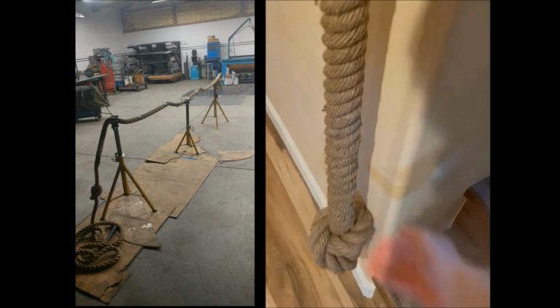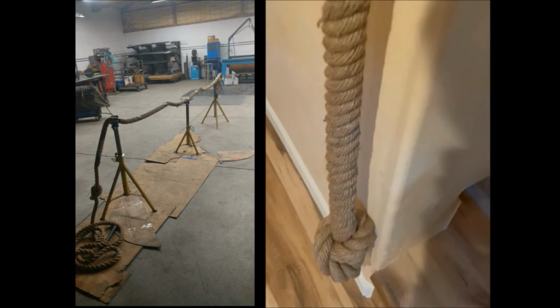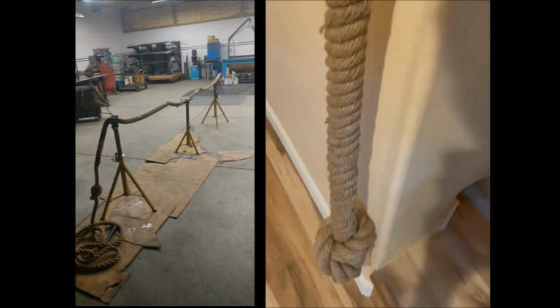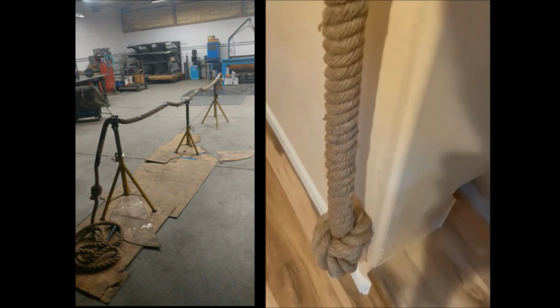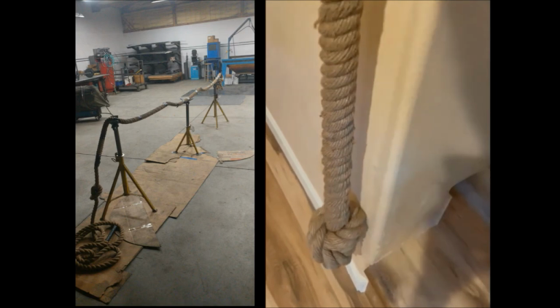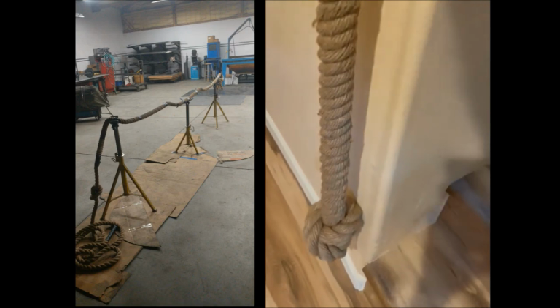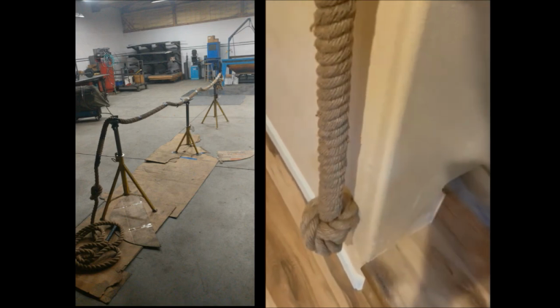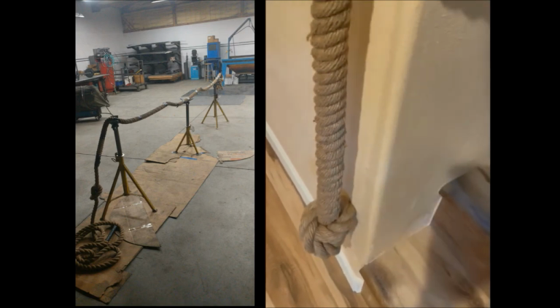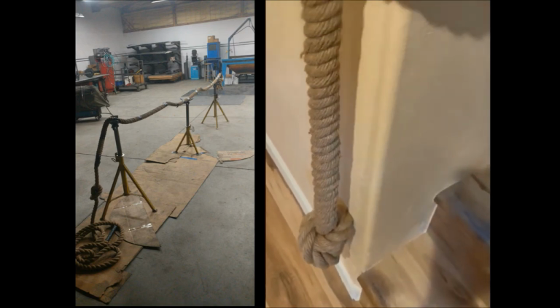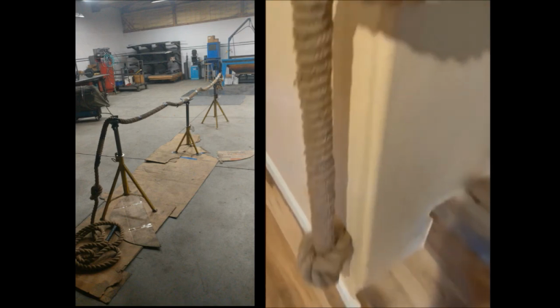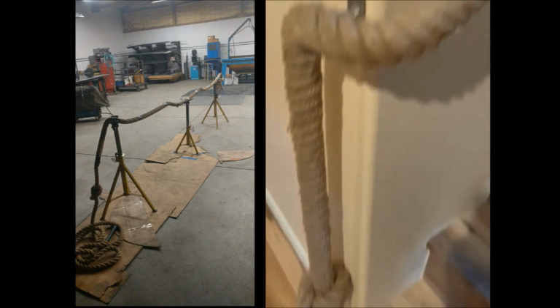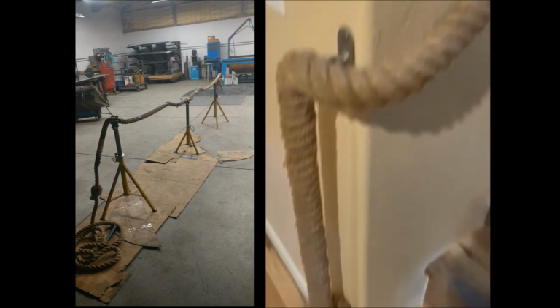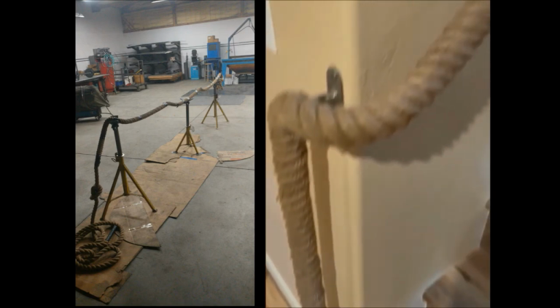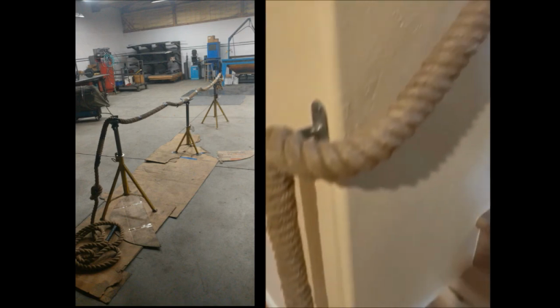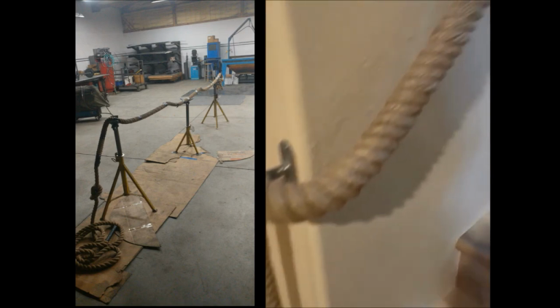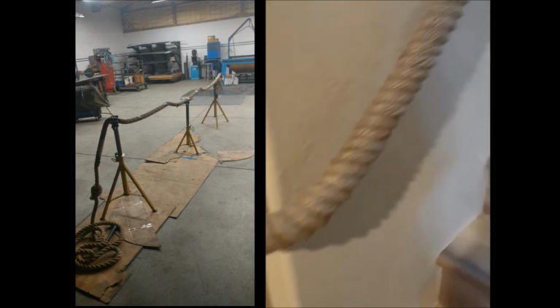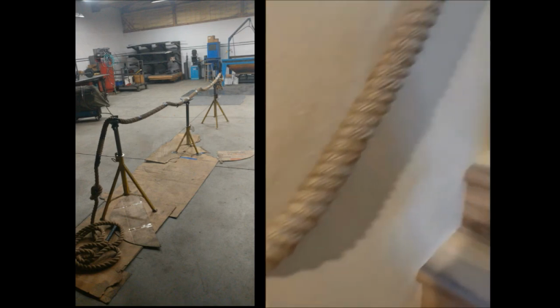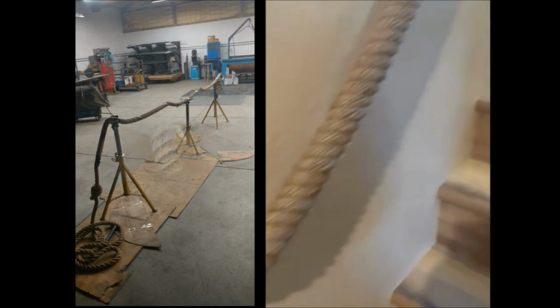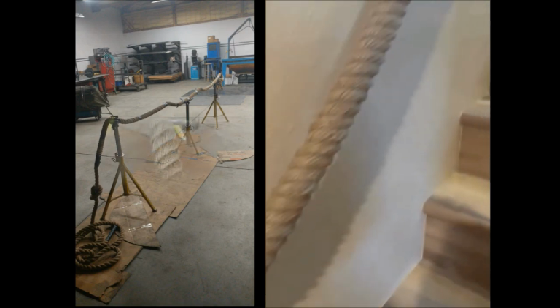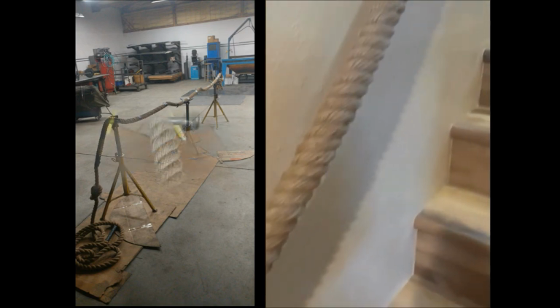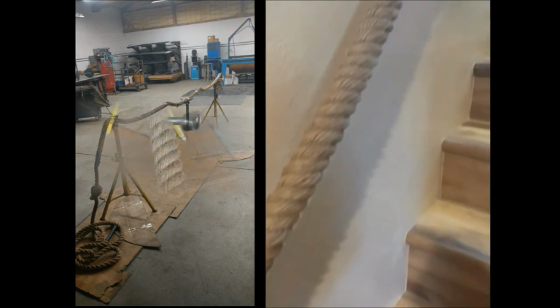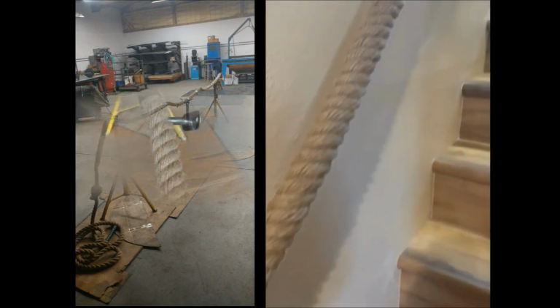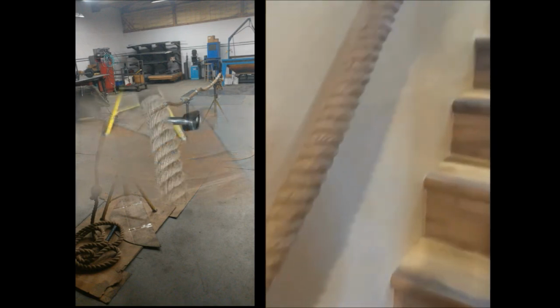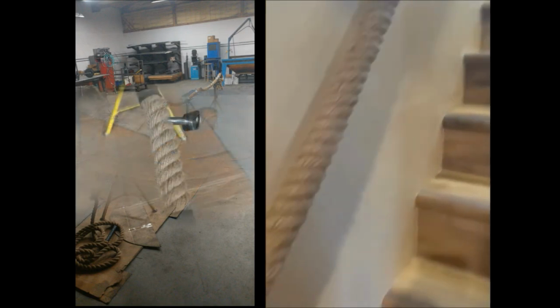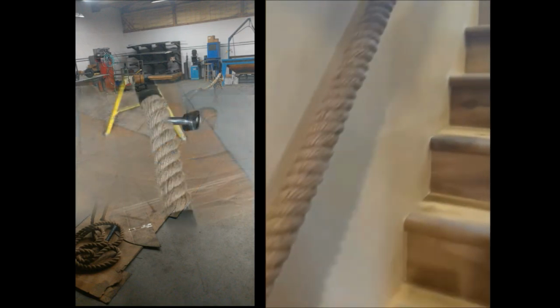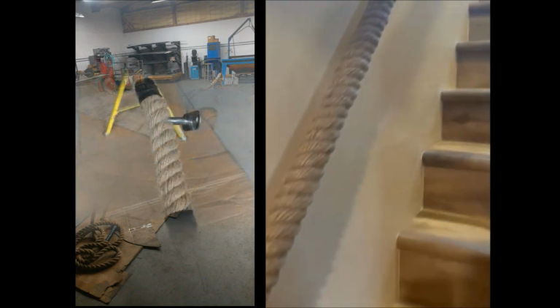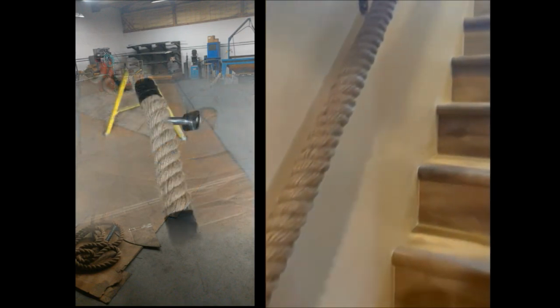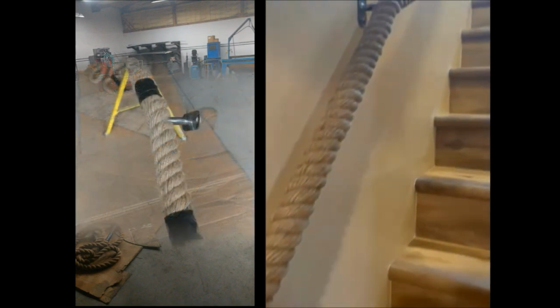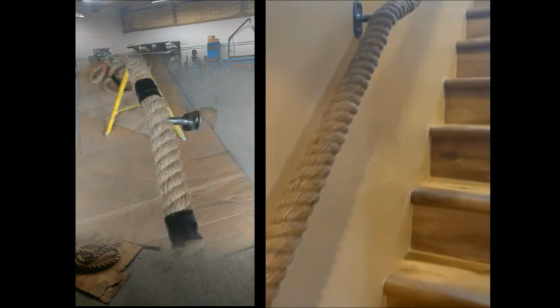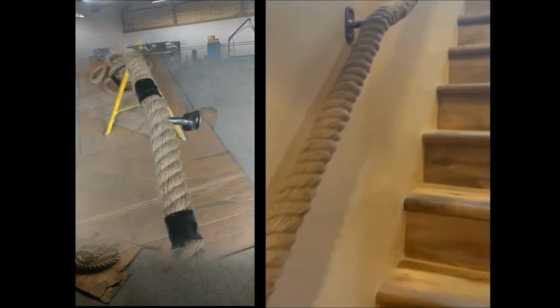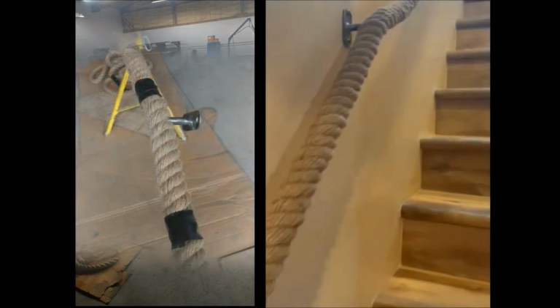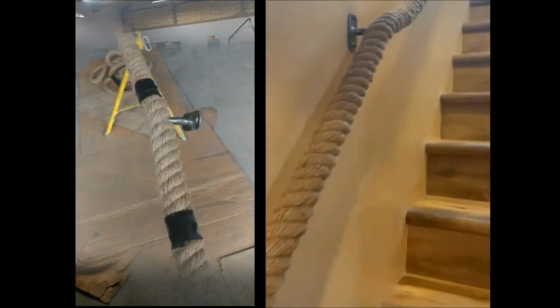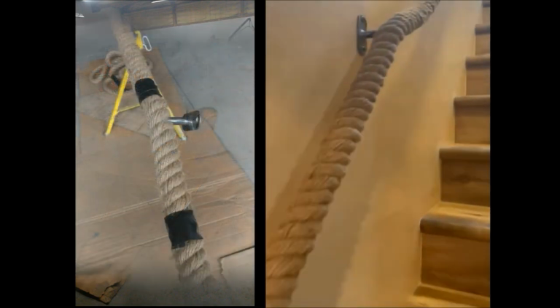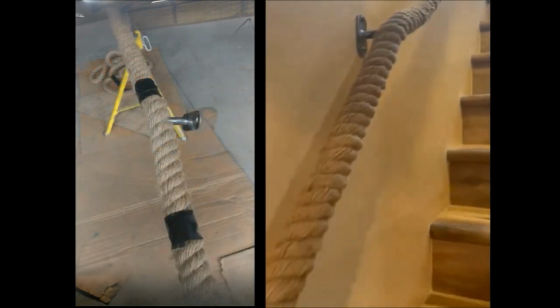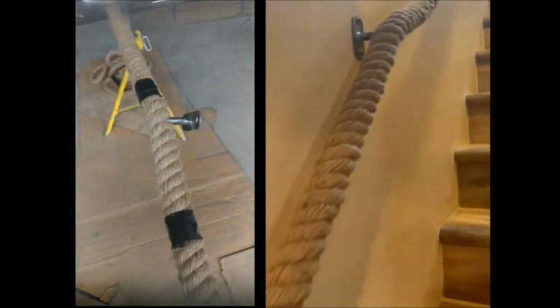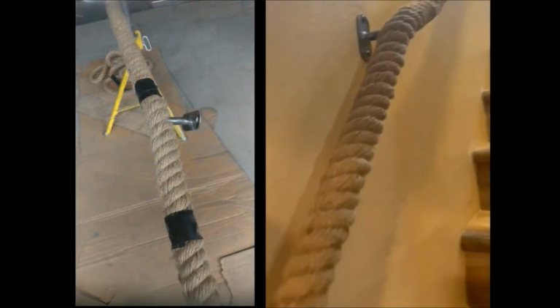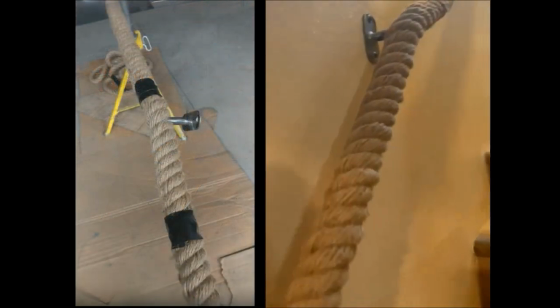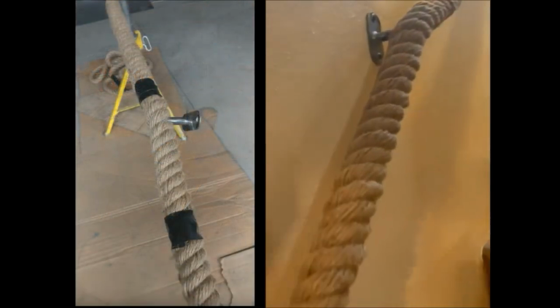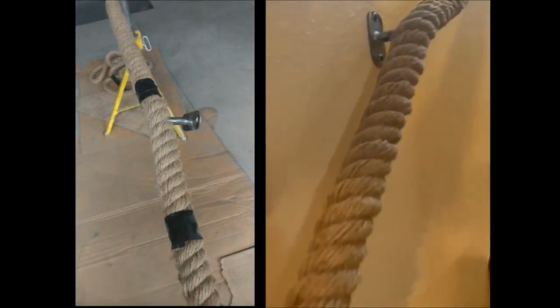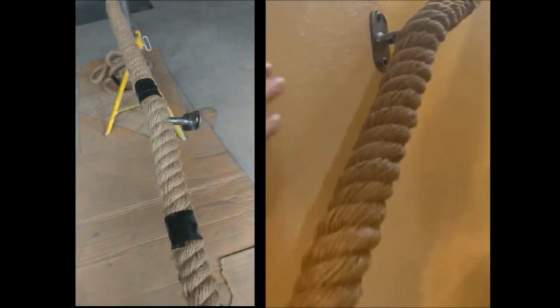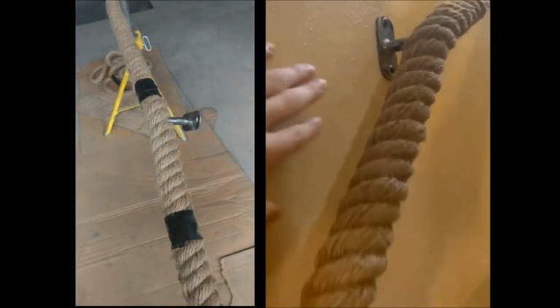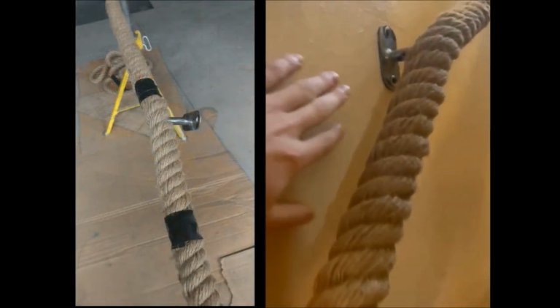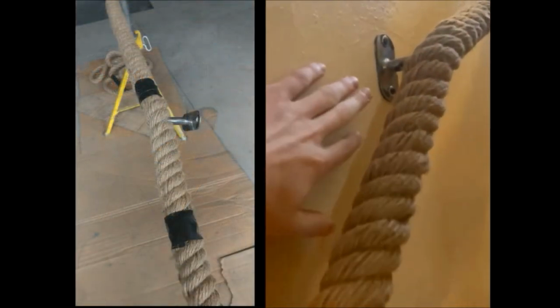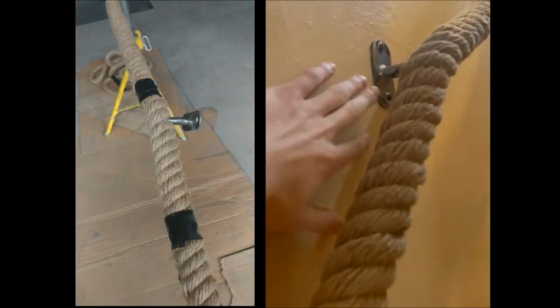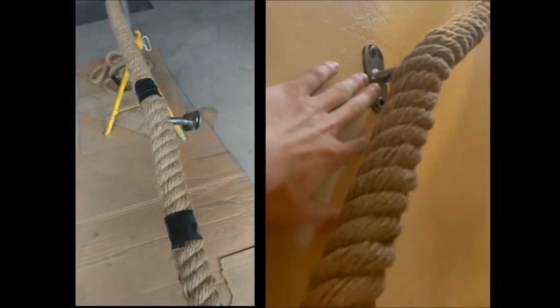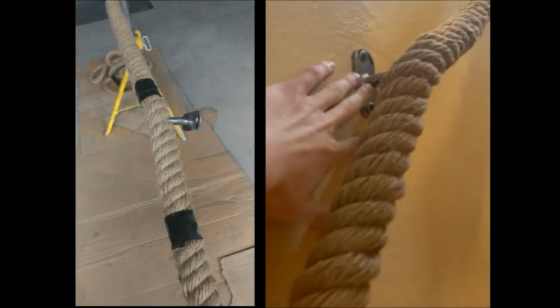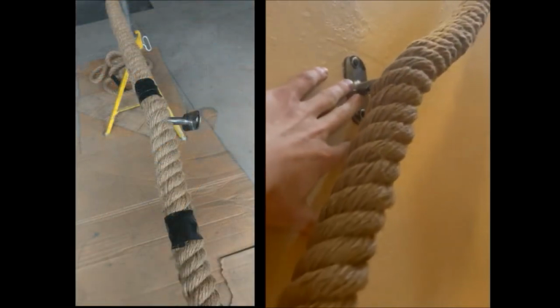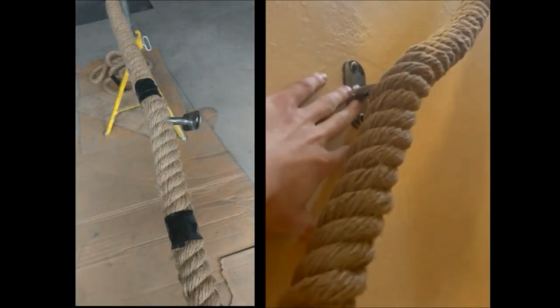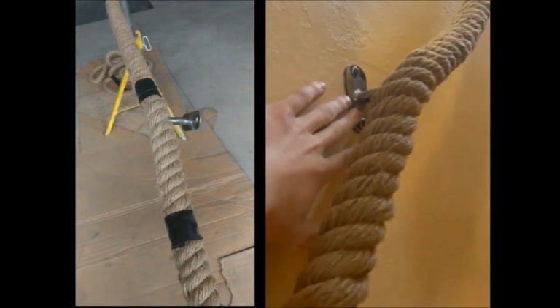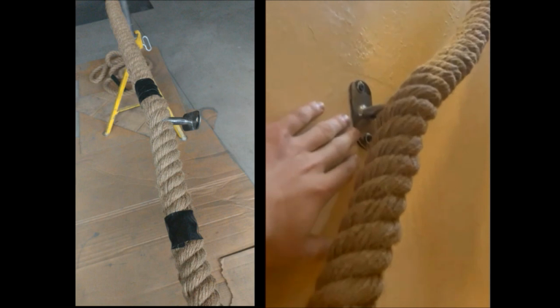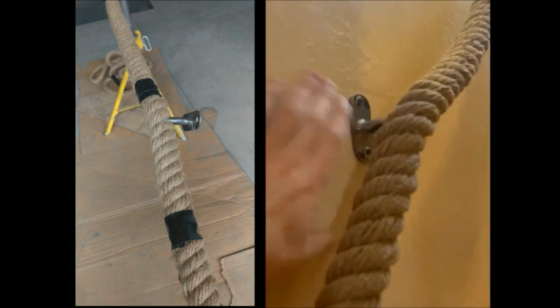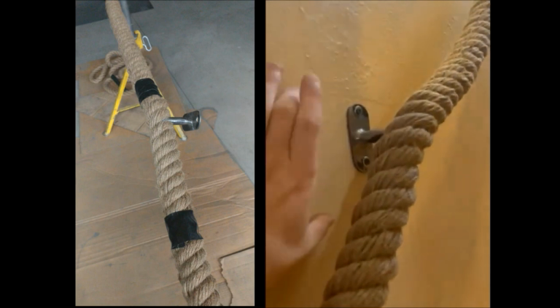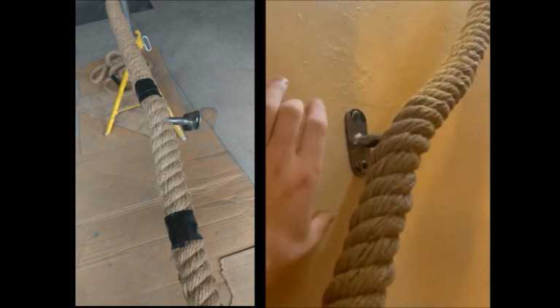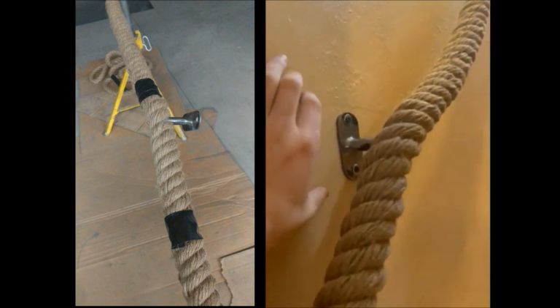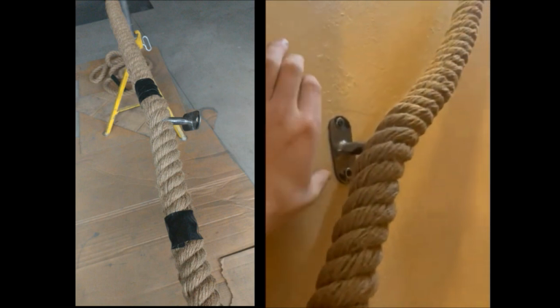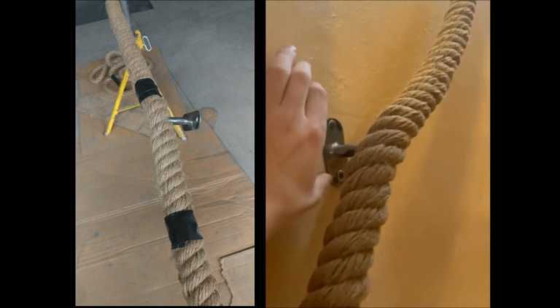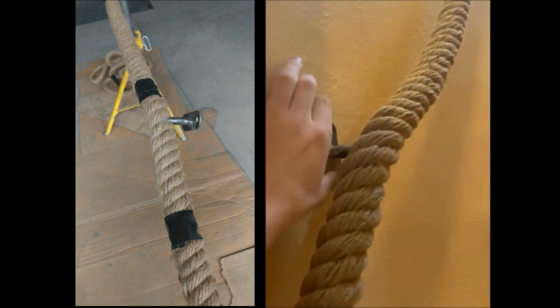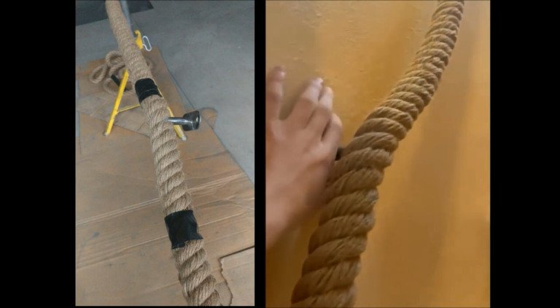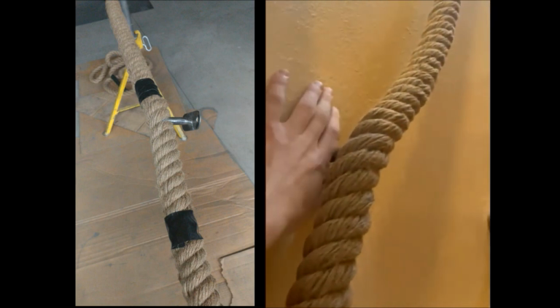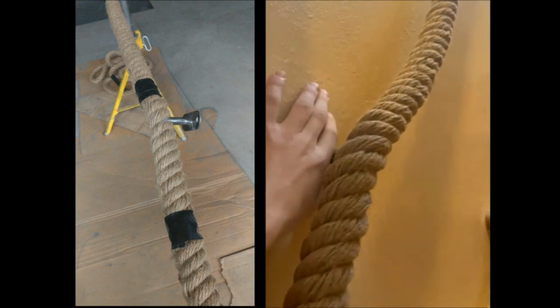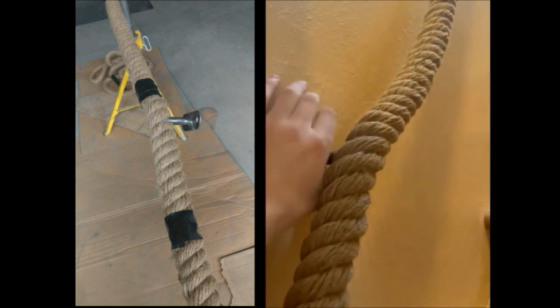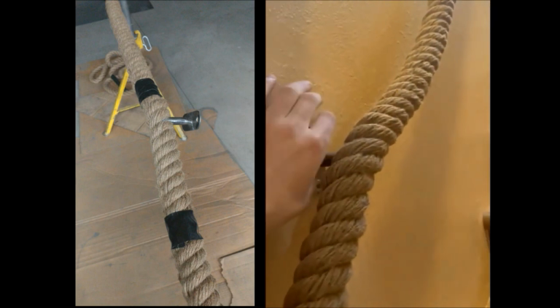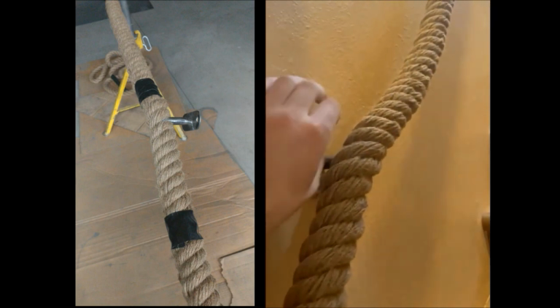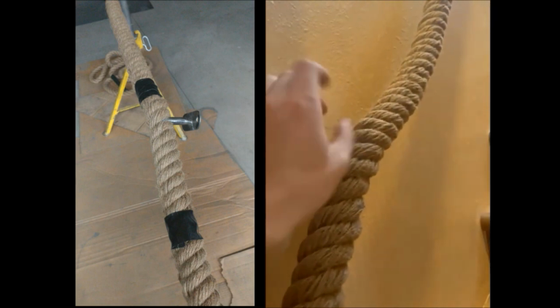It flows like a rope would because the rod ends before the rope does. The only thing left is to cover these mounting brackets with some decorative loops for the rope to flow through.